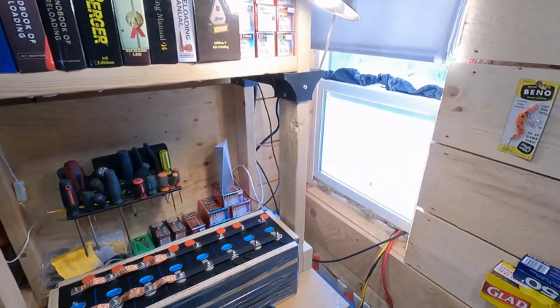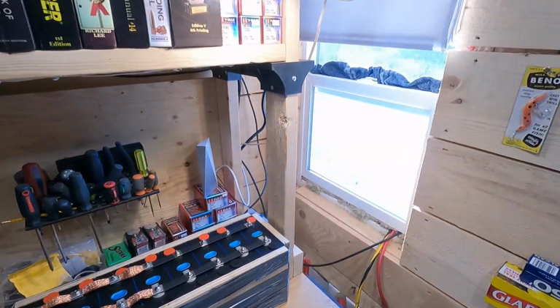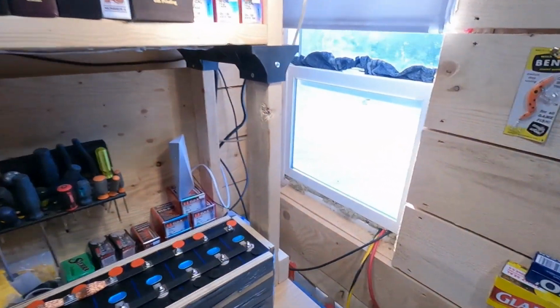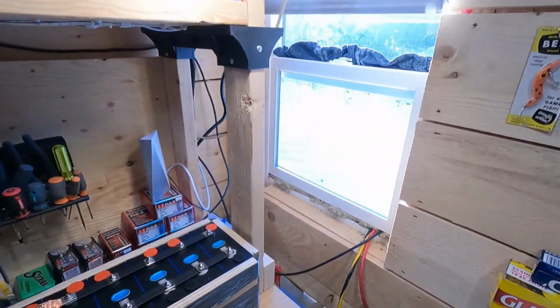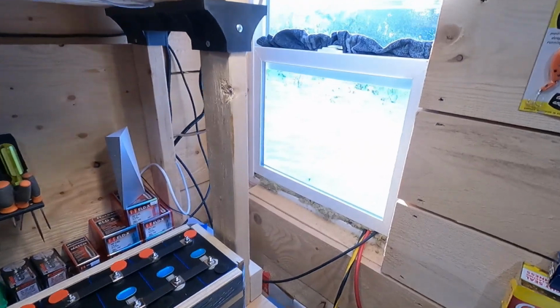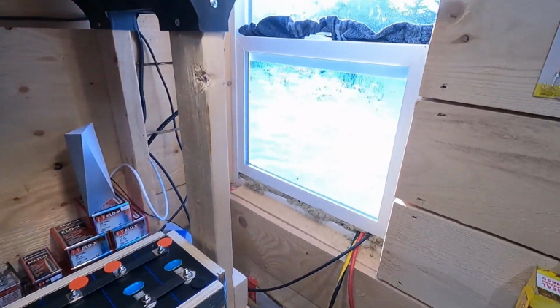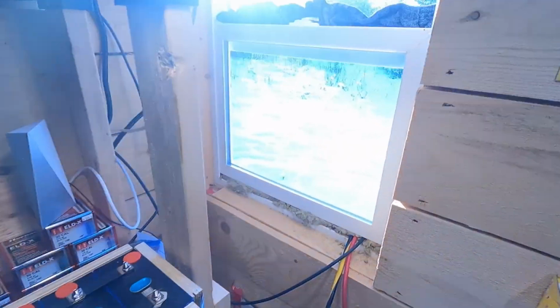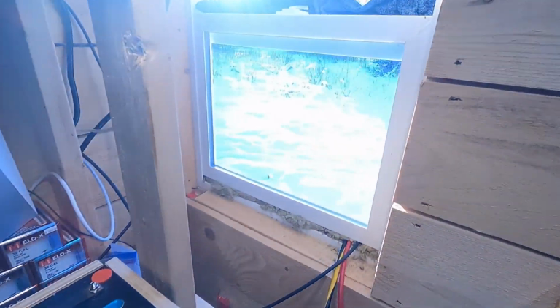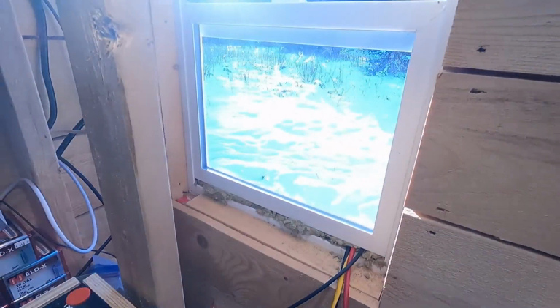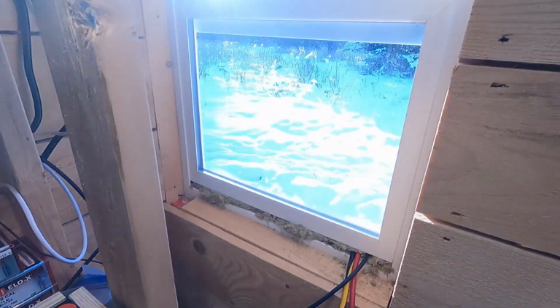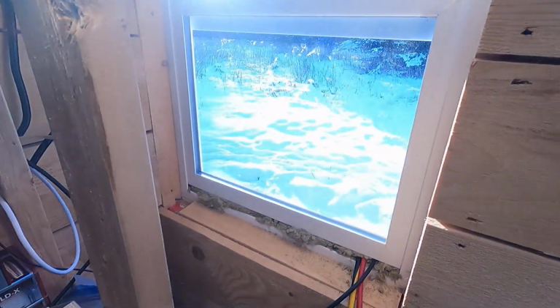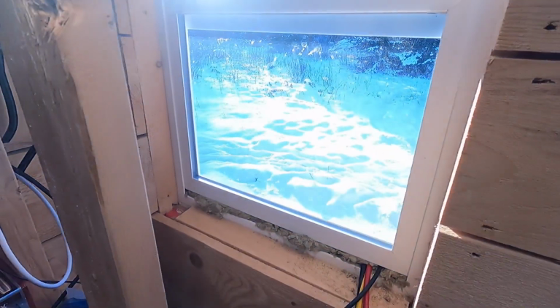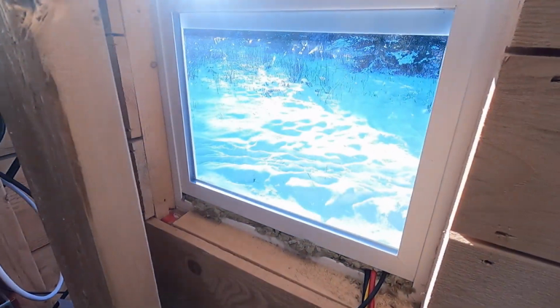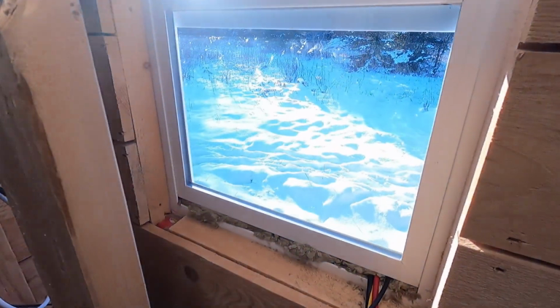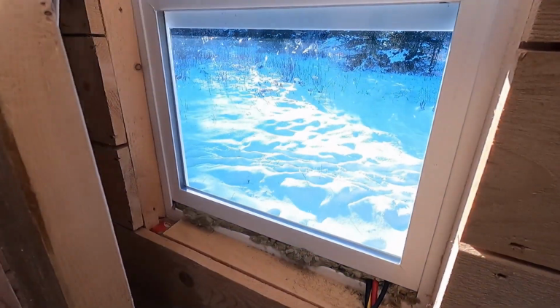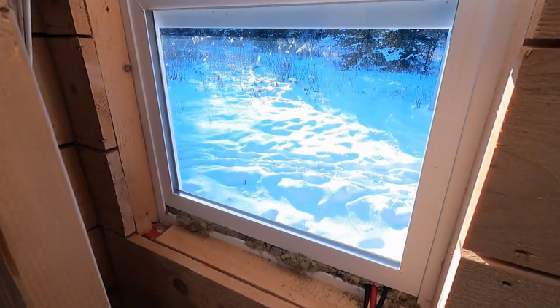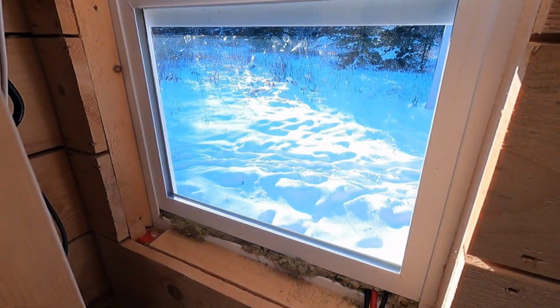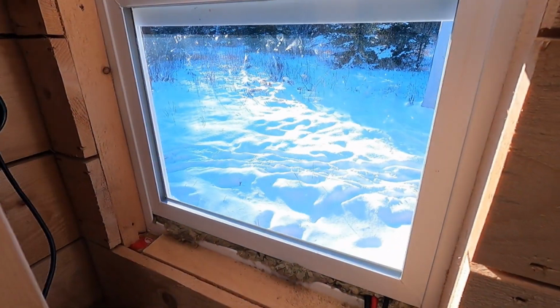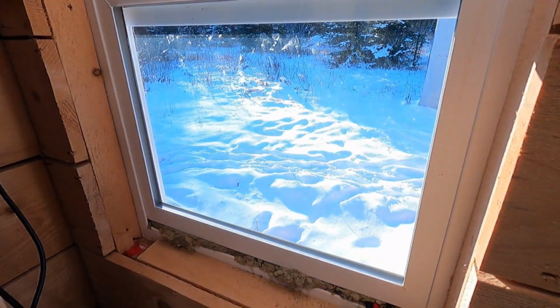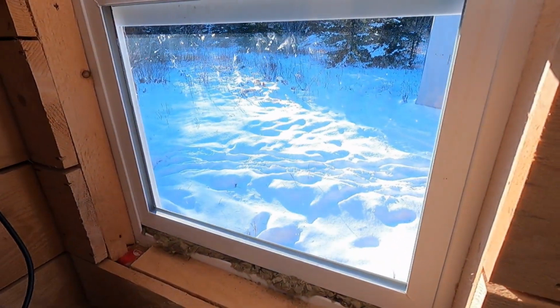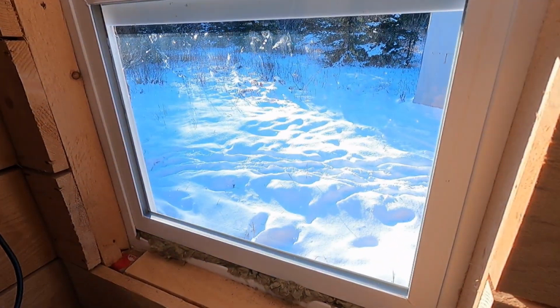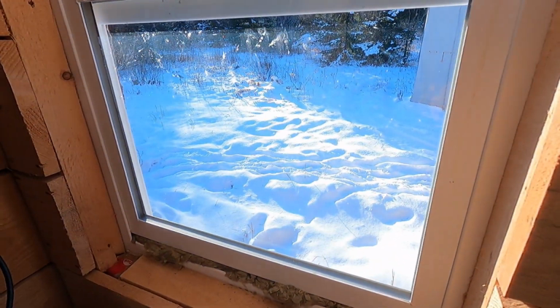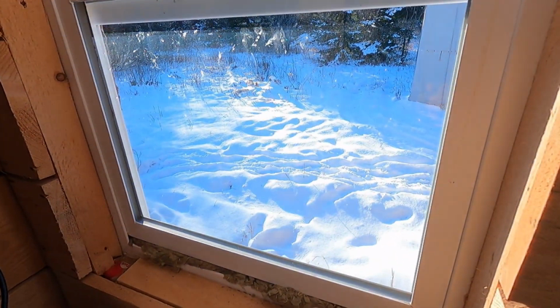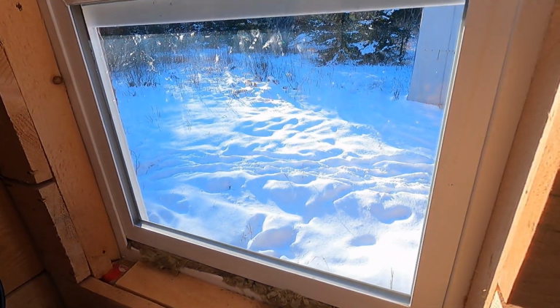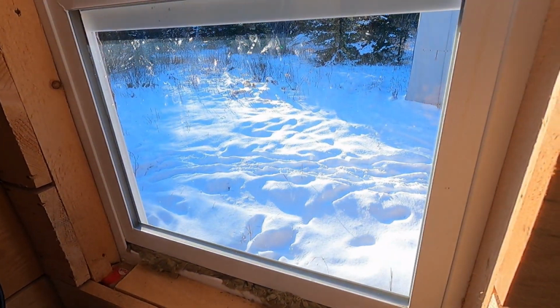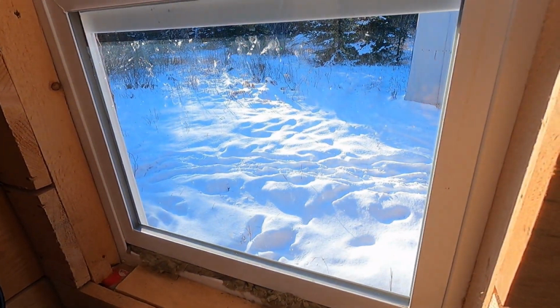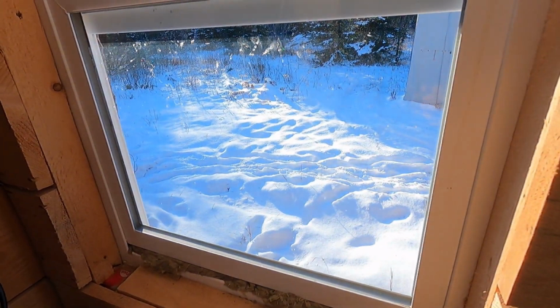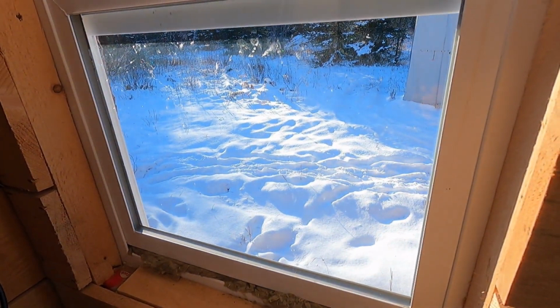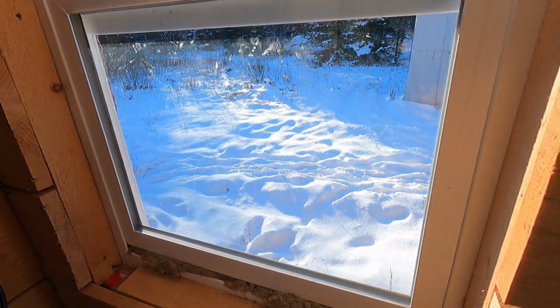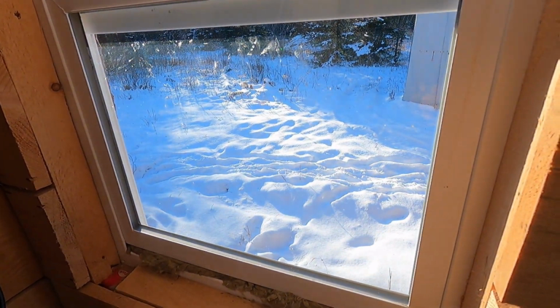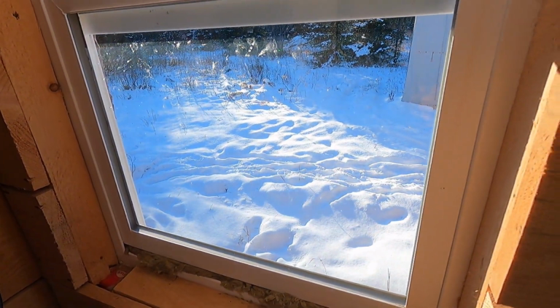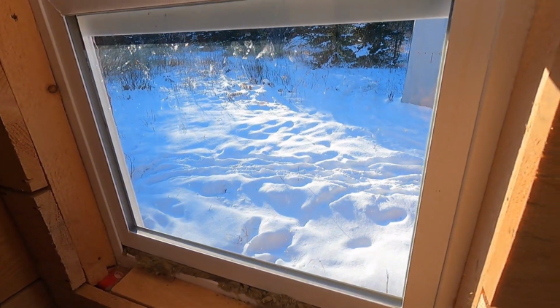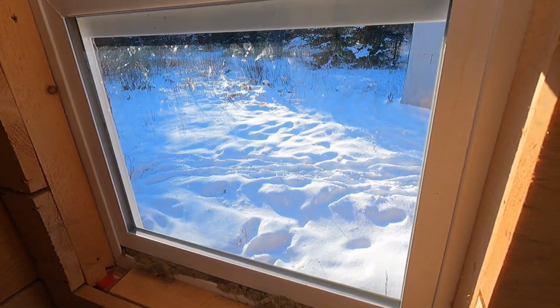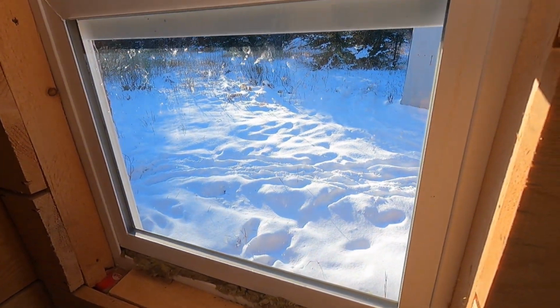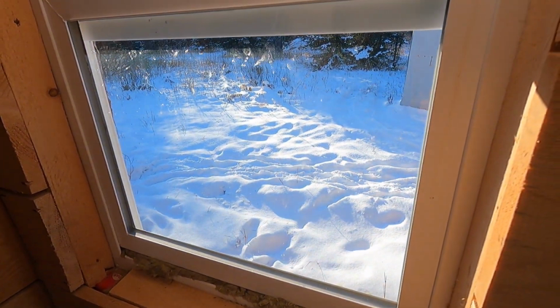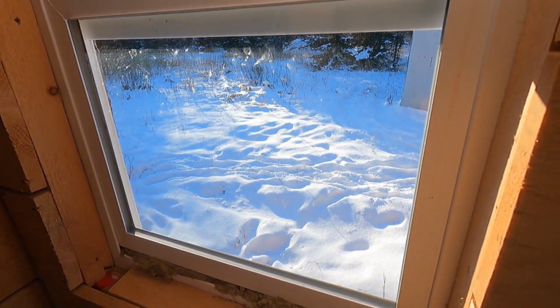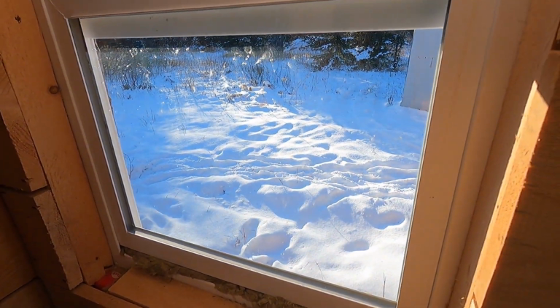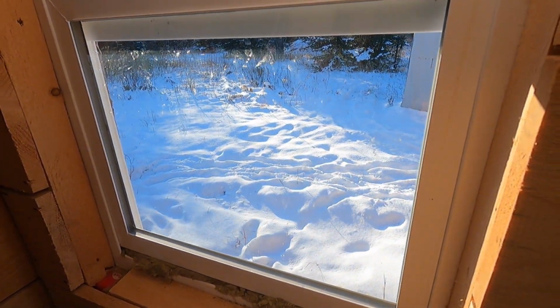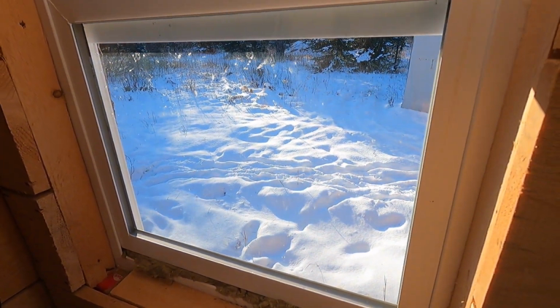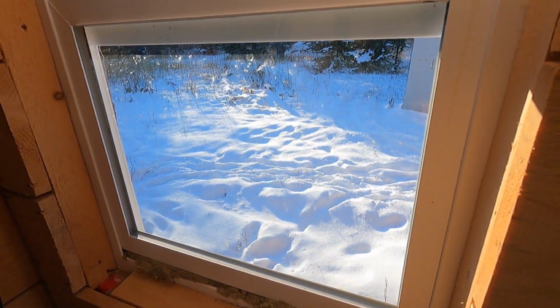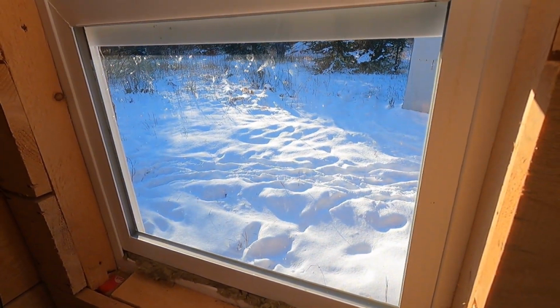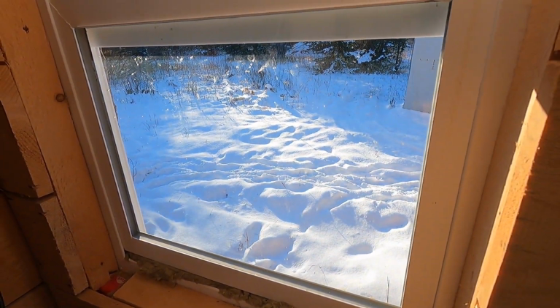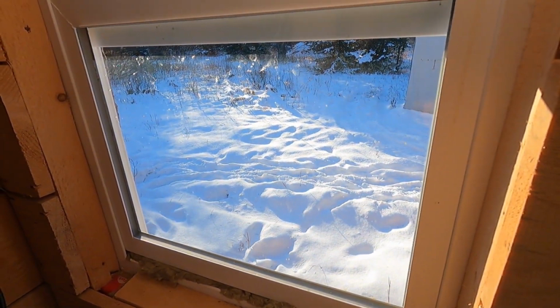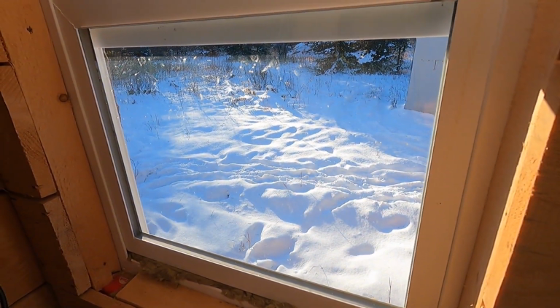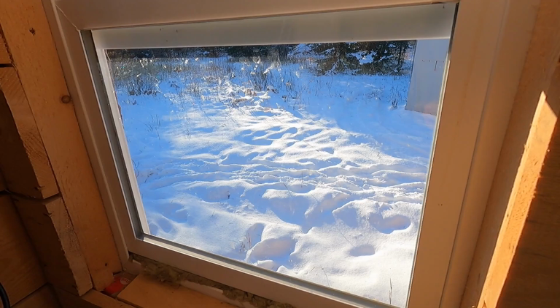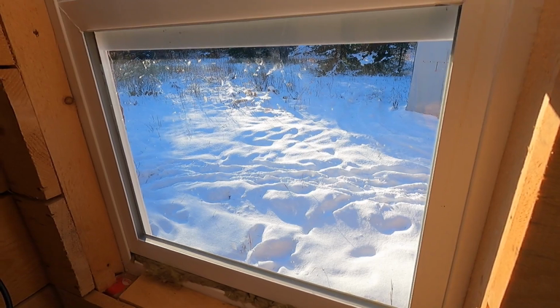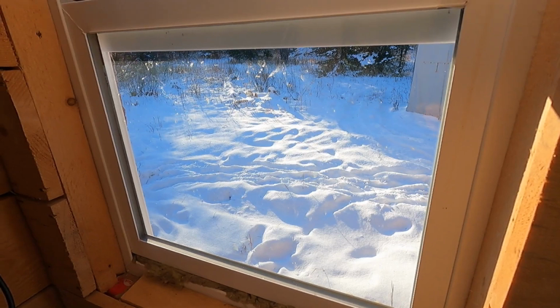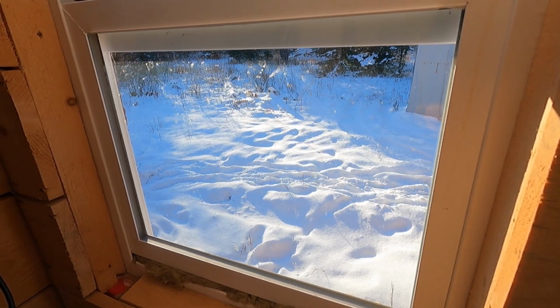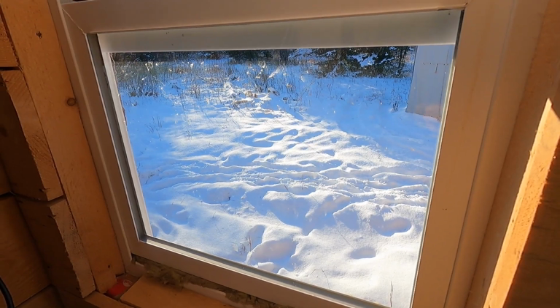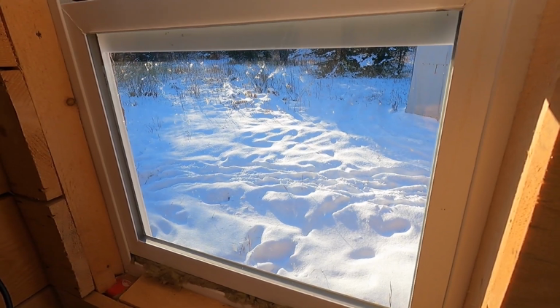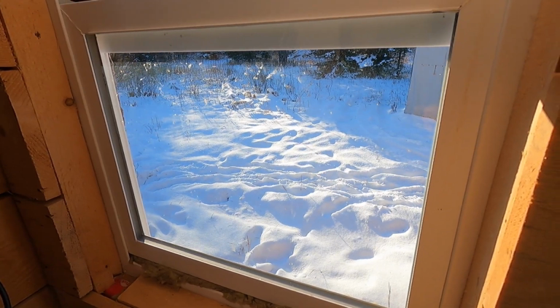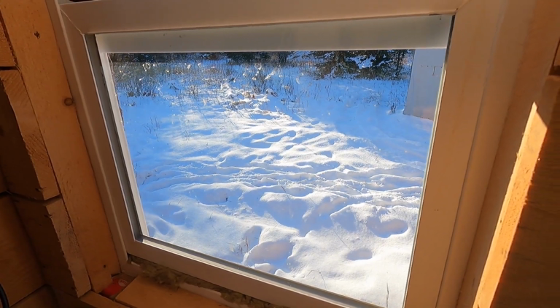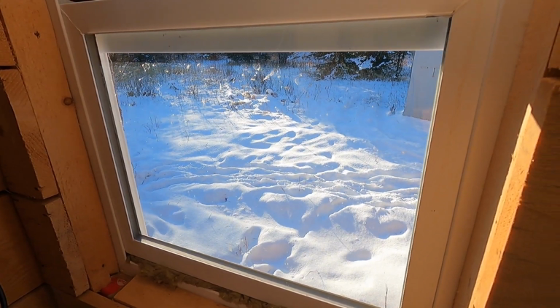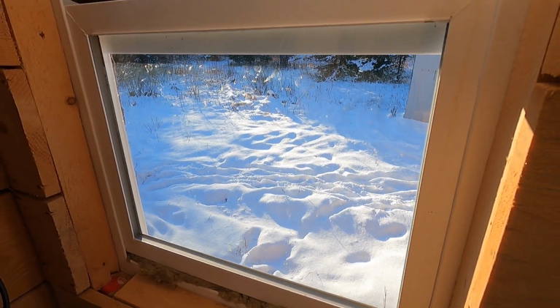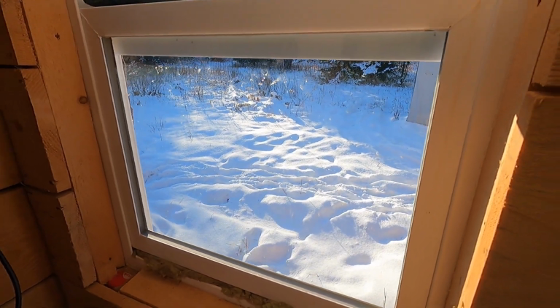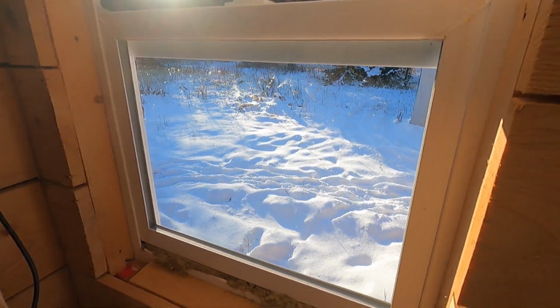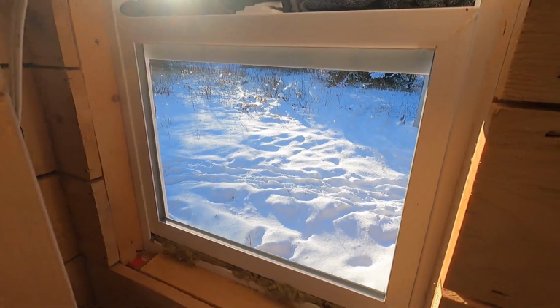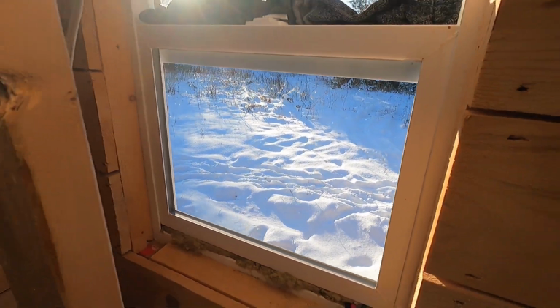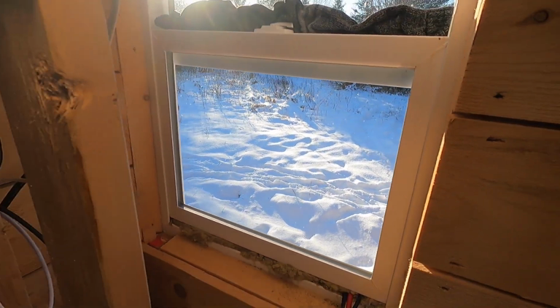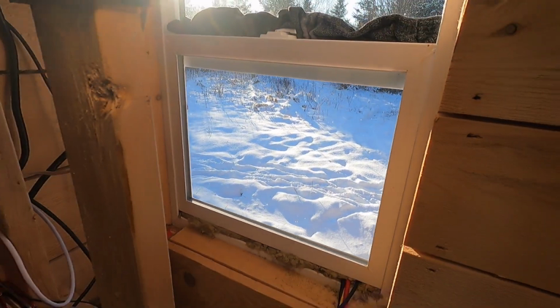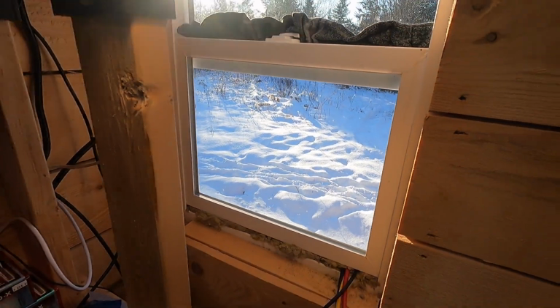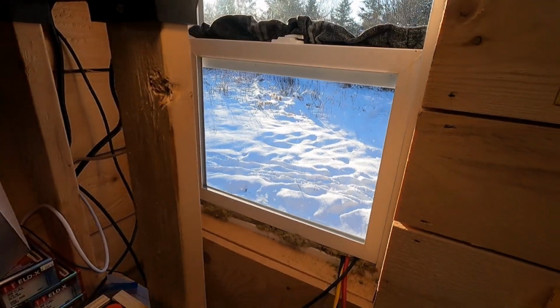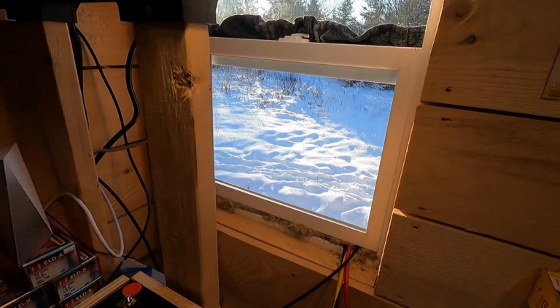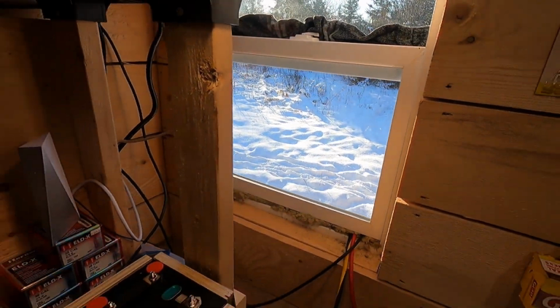I've been trying to get ready for this winter thing. You can see the snow out there — yep, that's what I've been getting ready for.